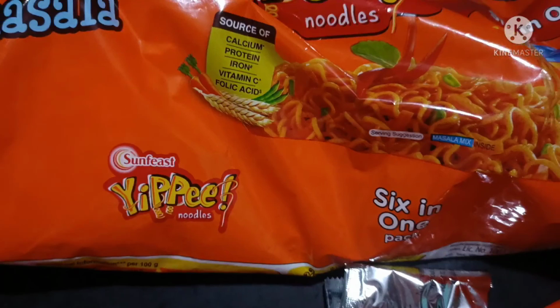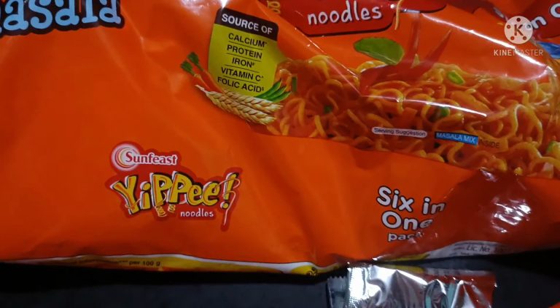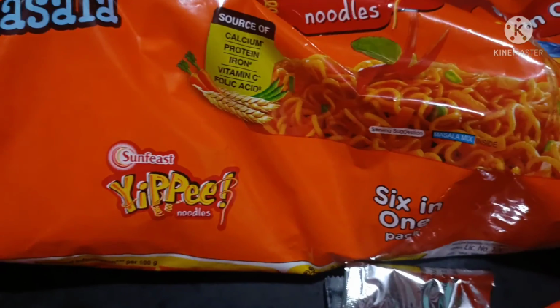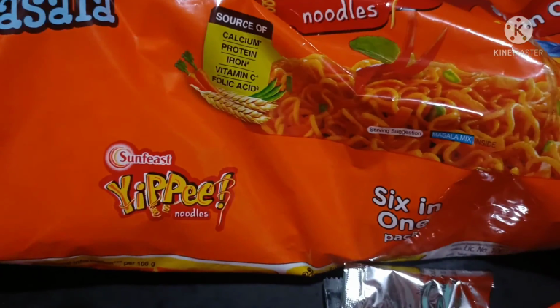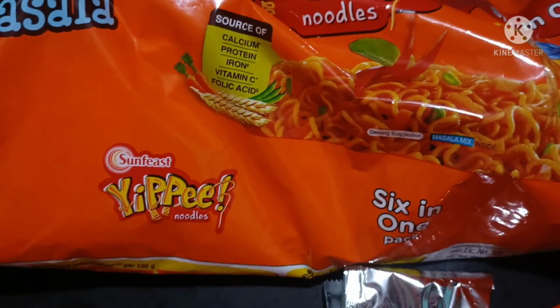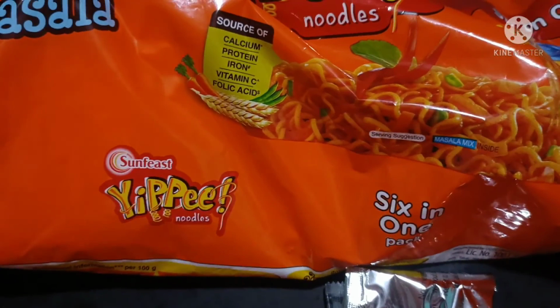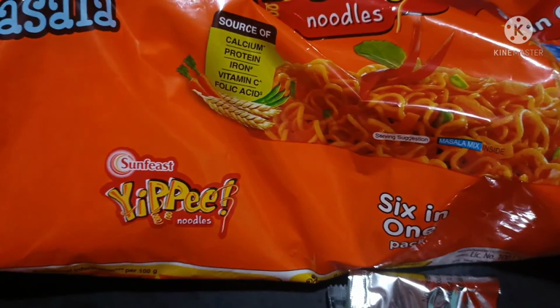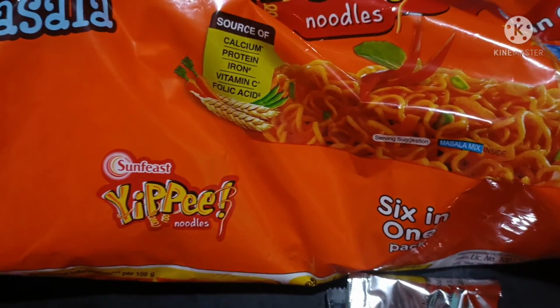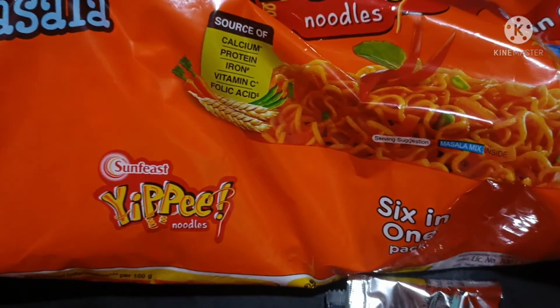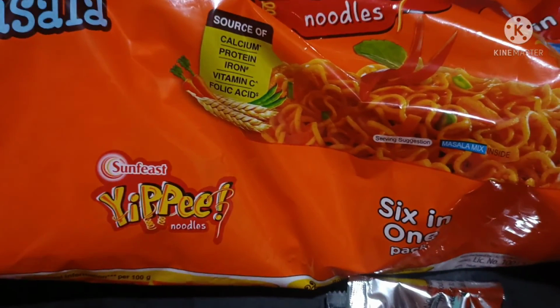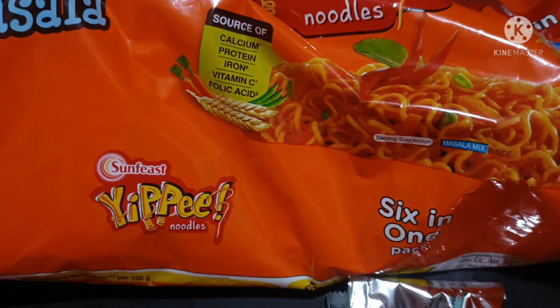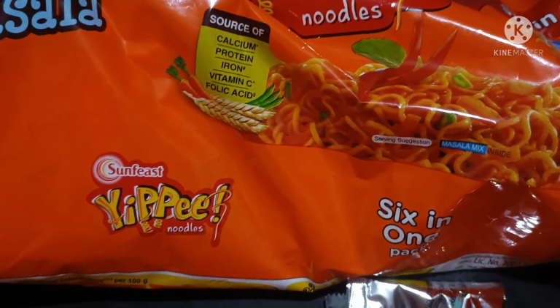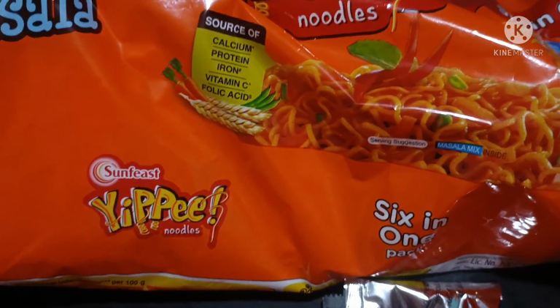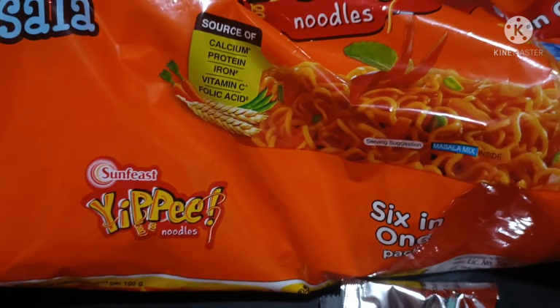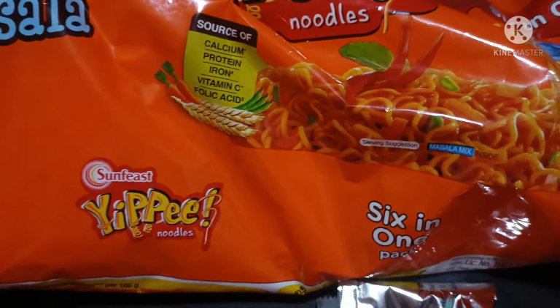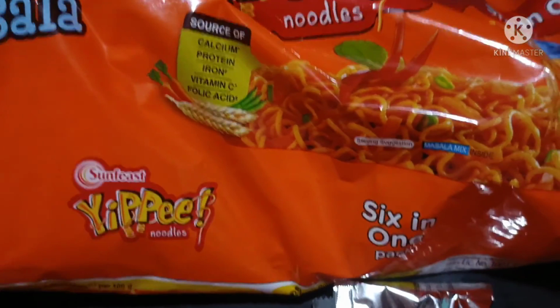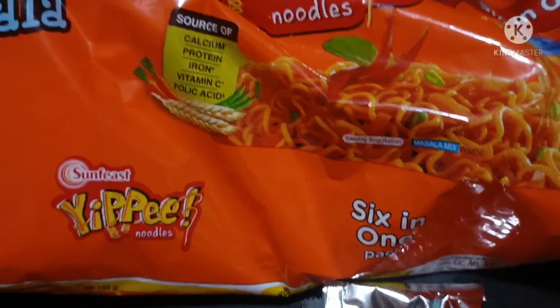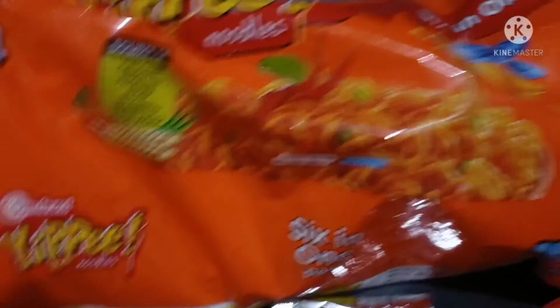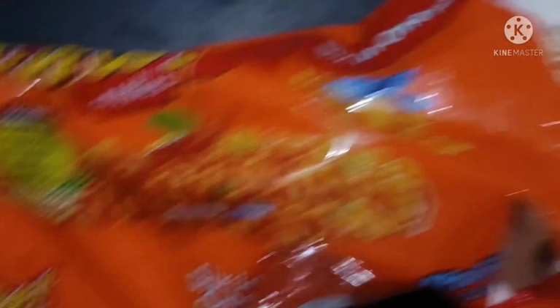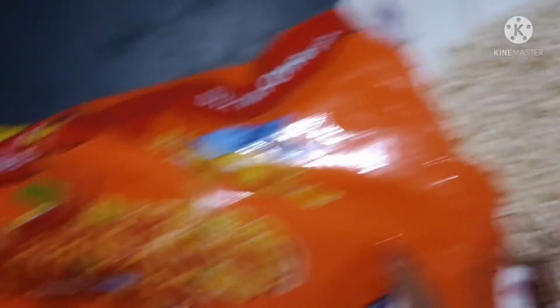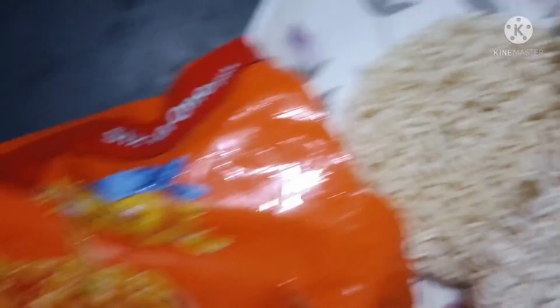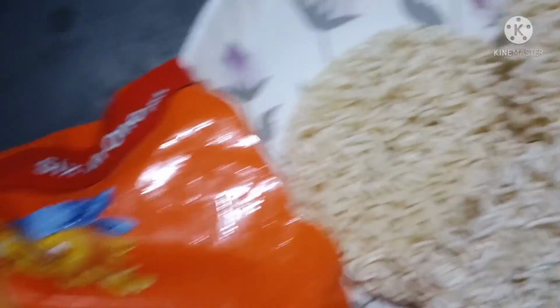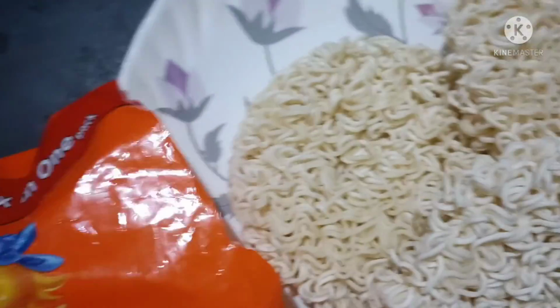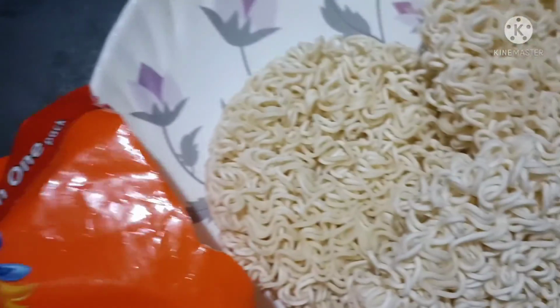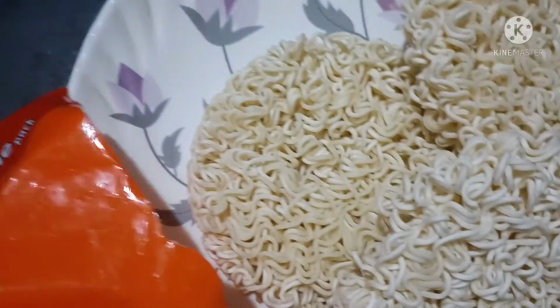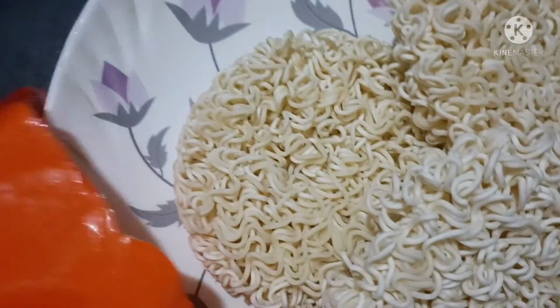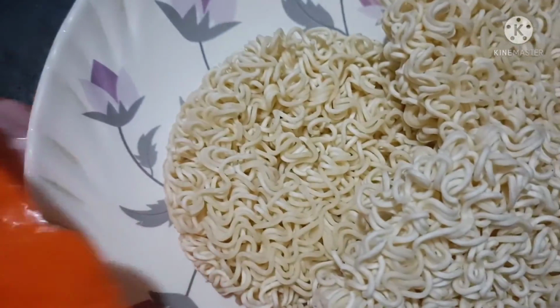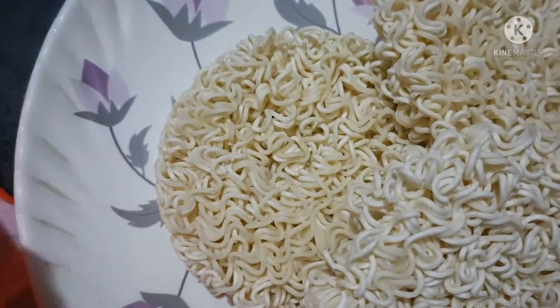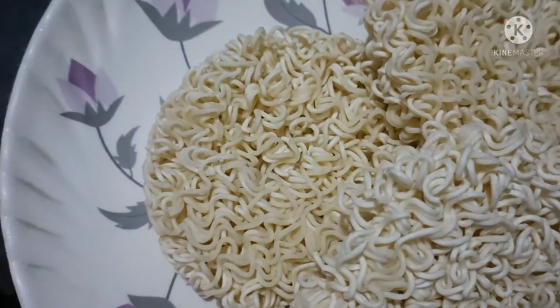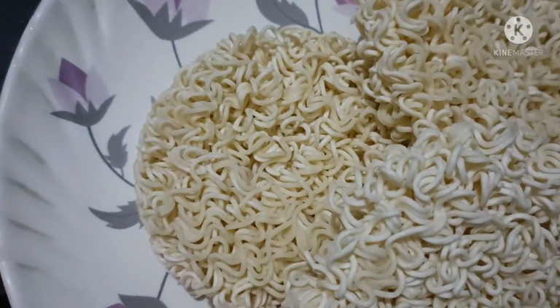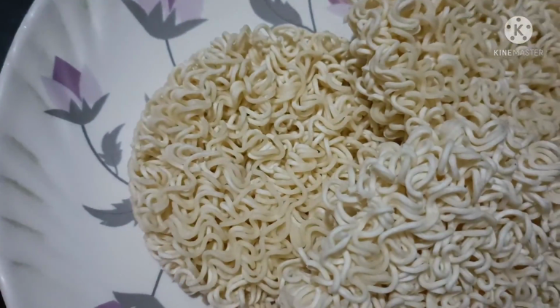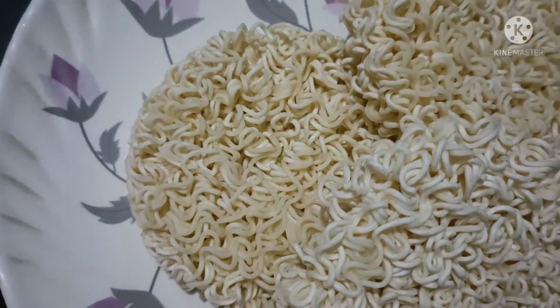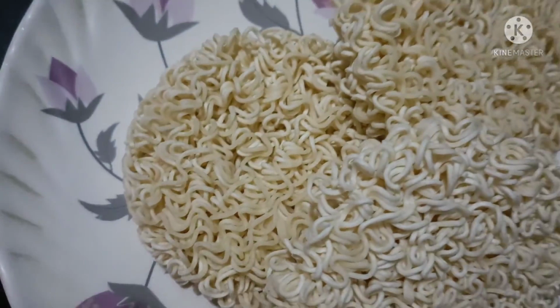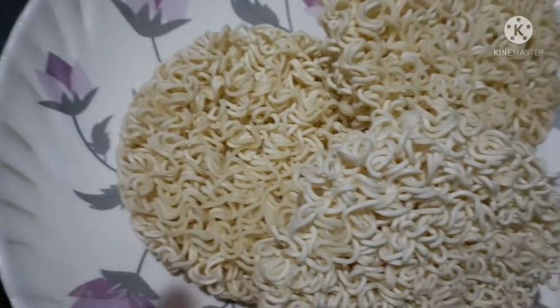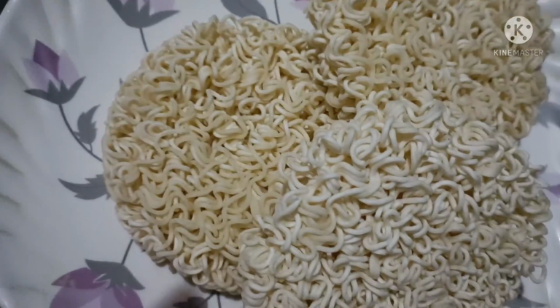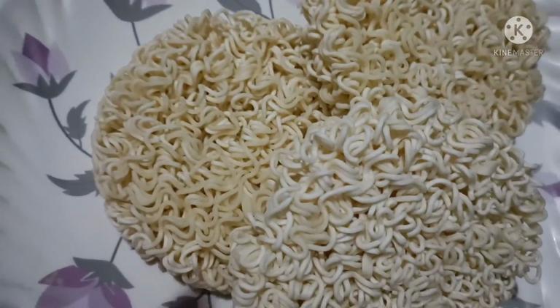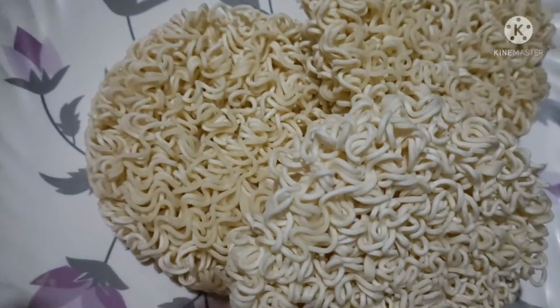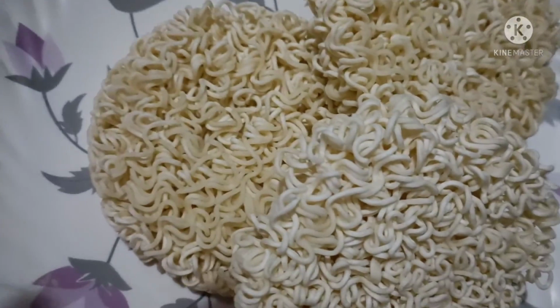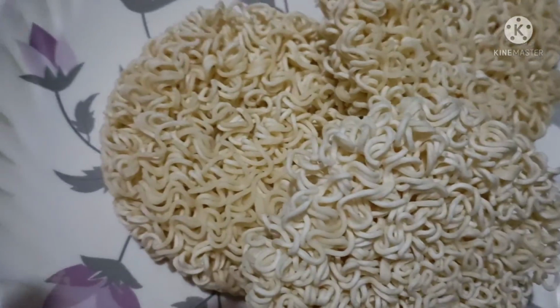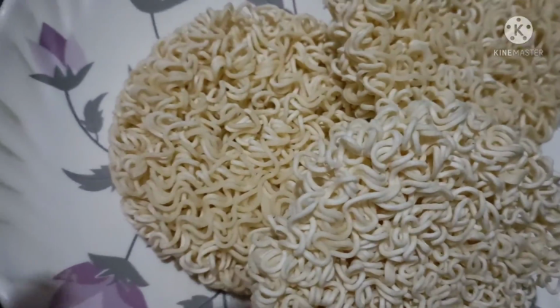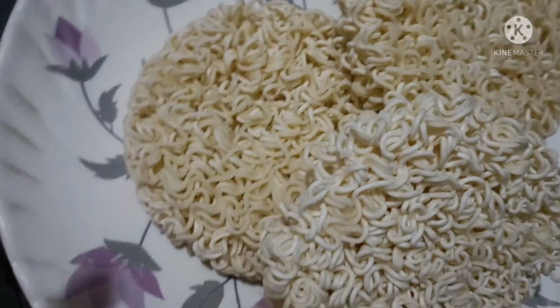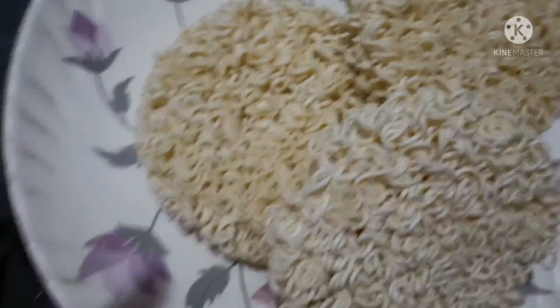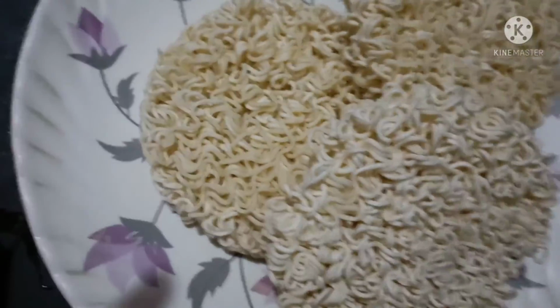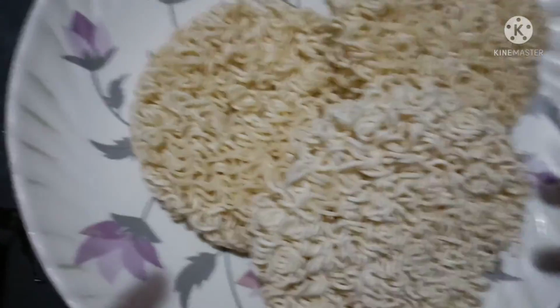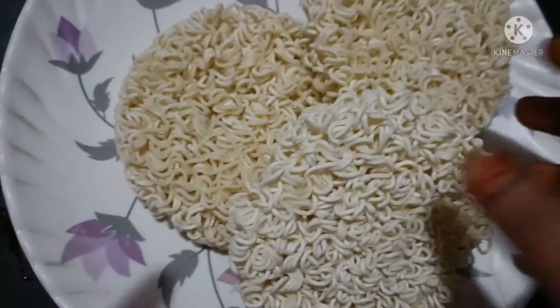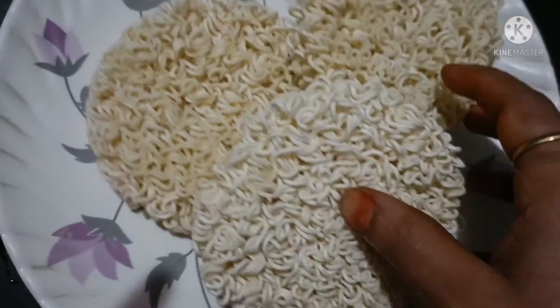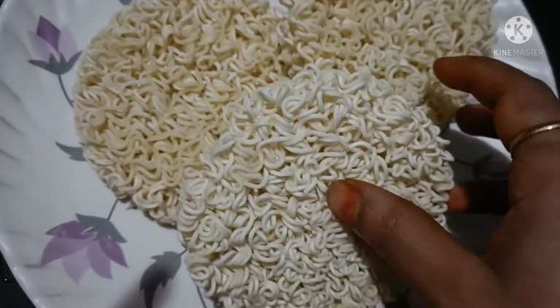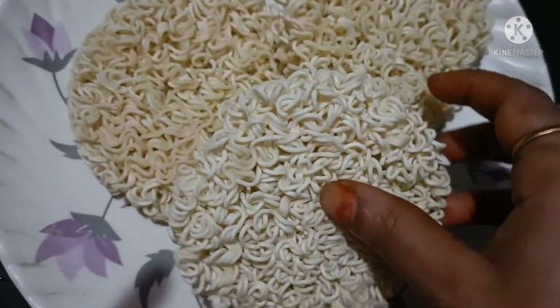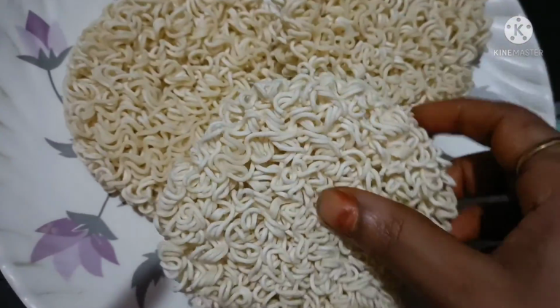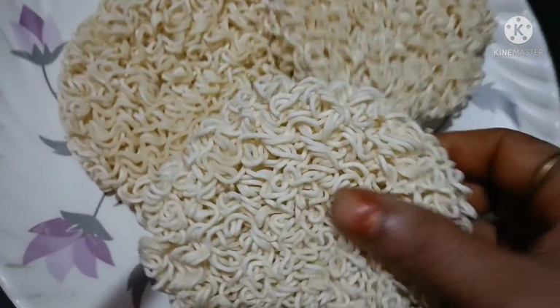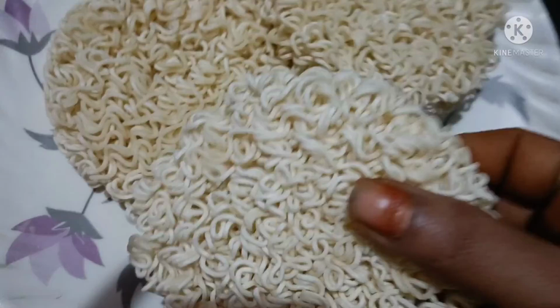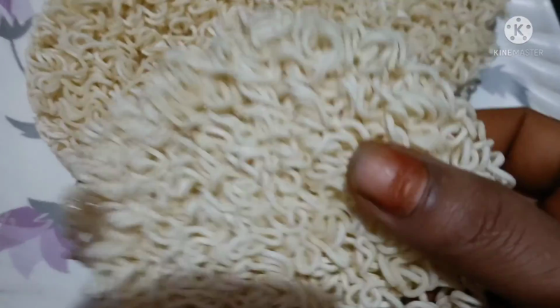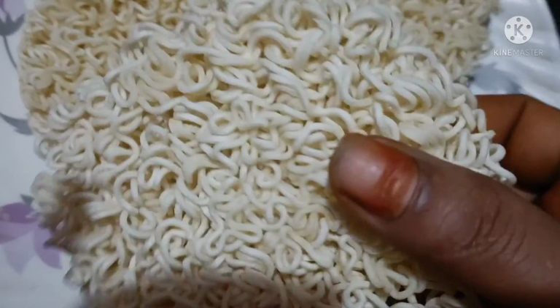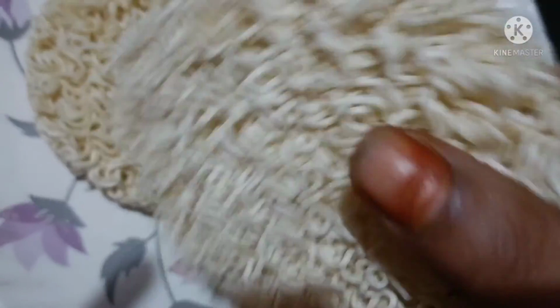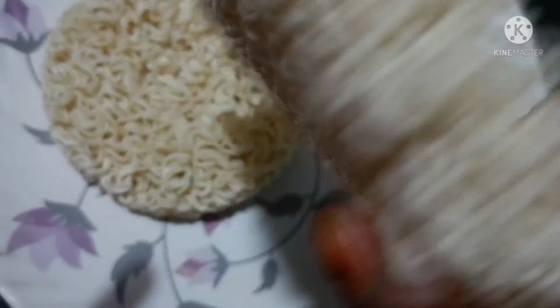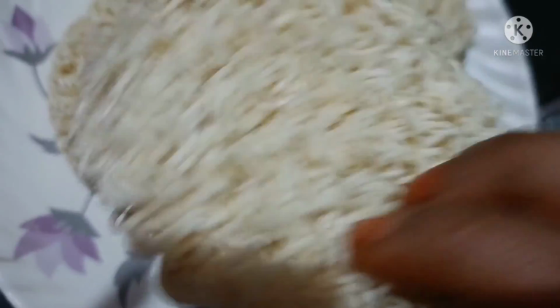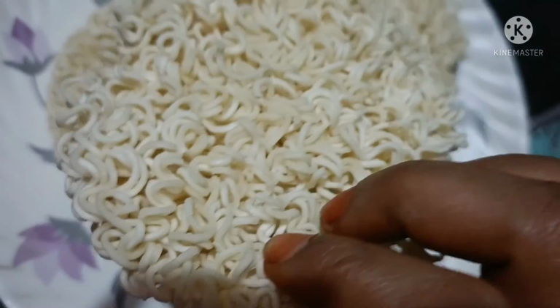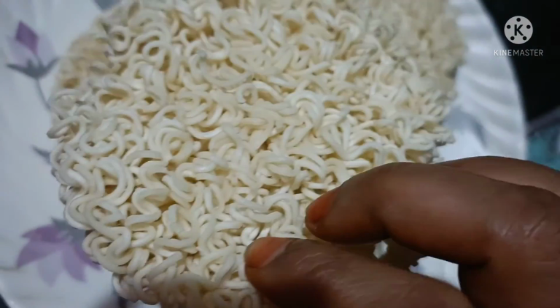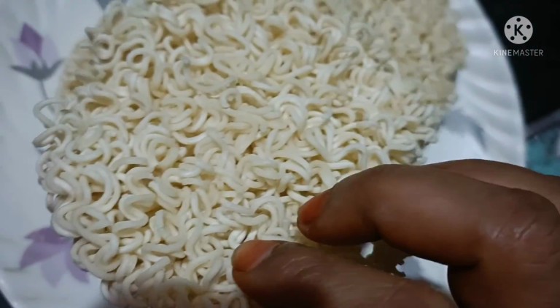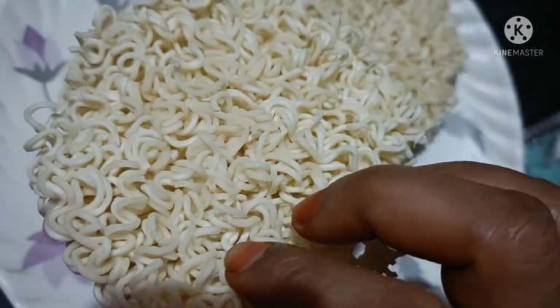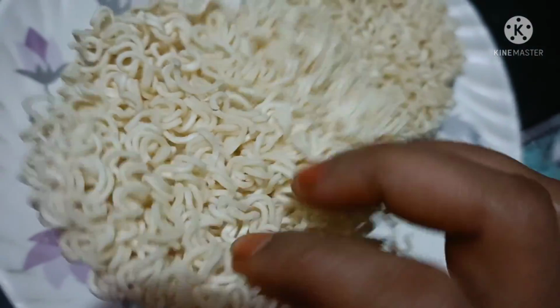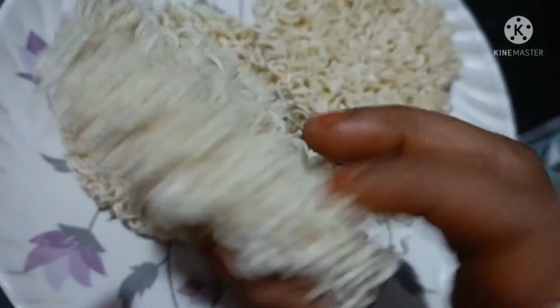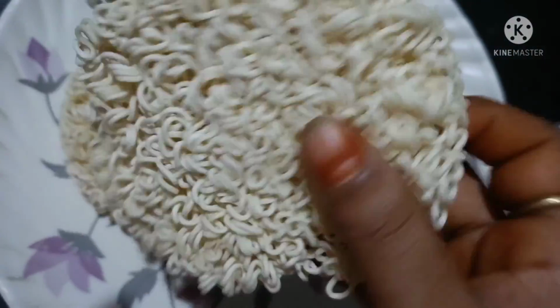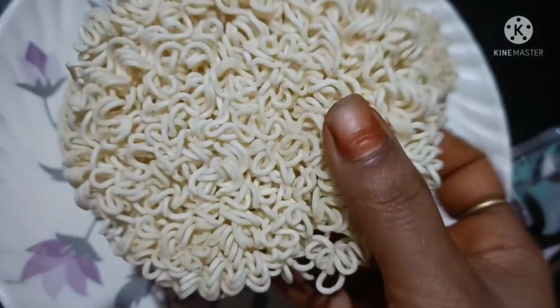Now we are going to make noodles. Now we are going to make a round.